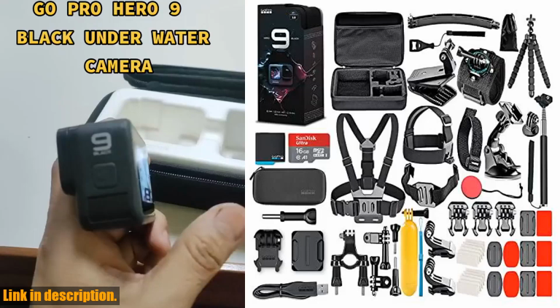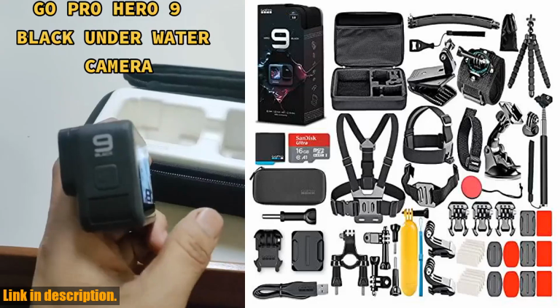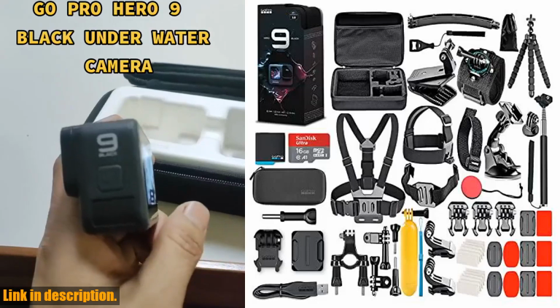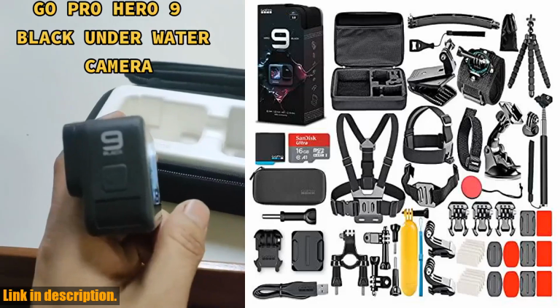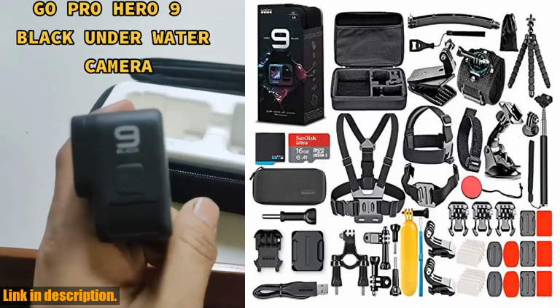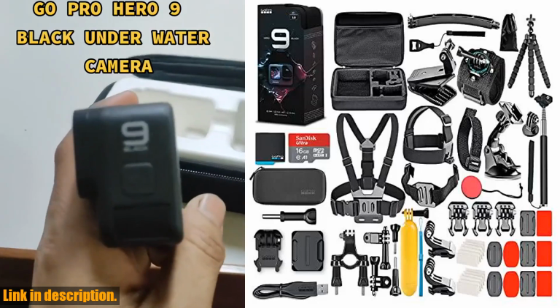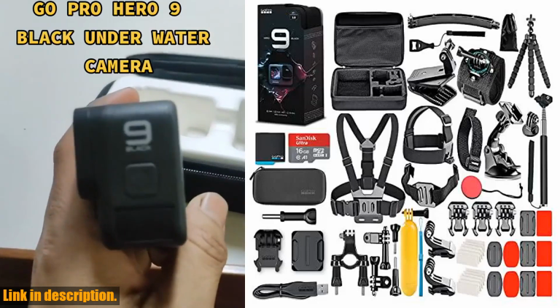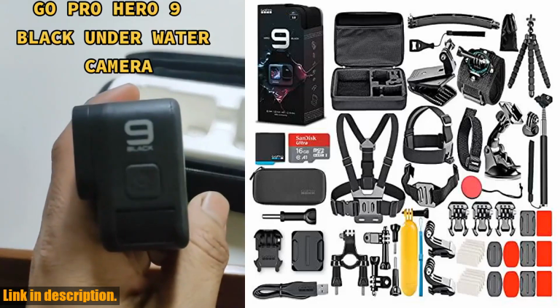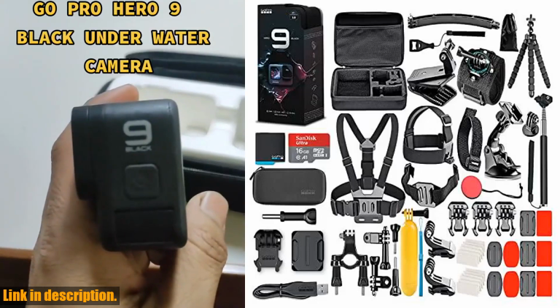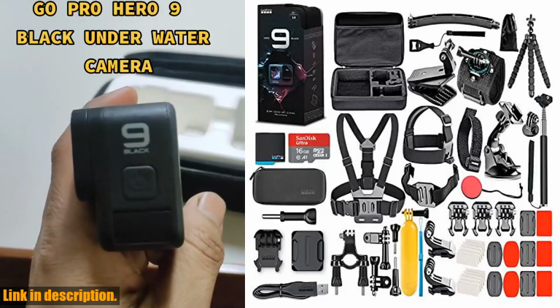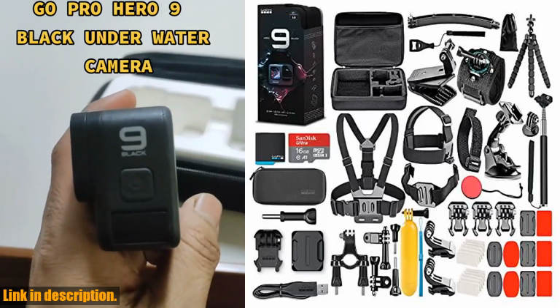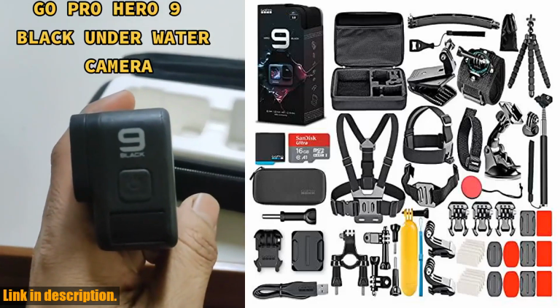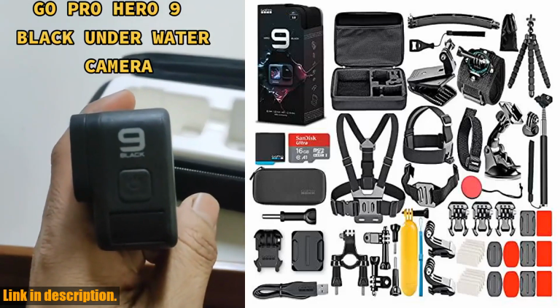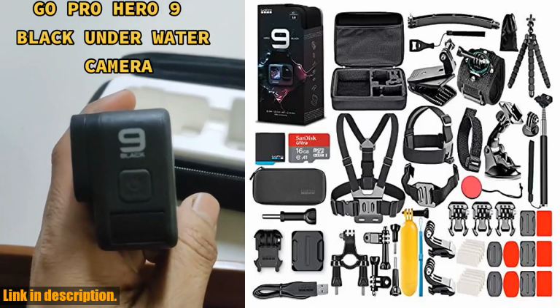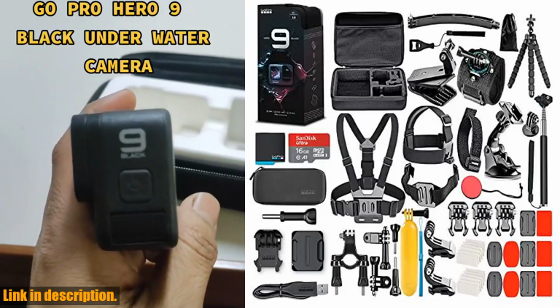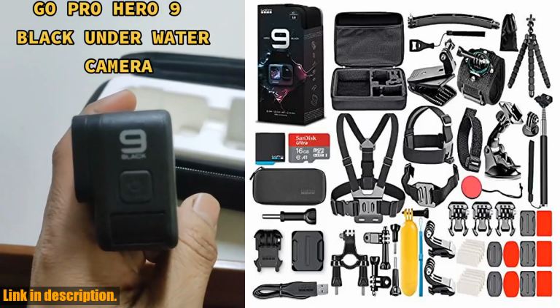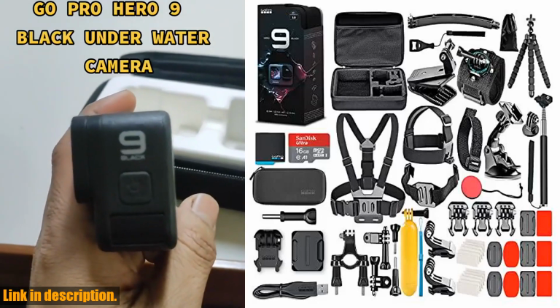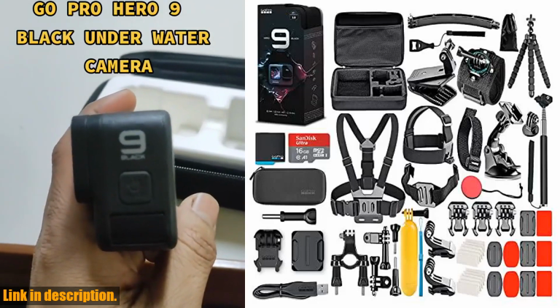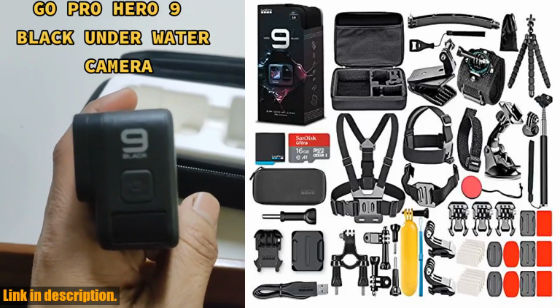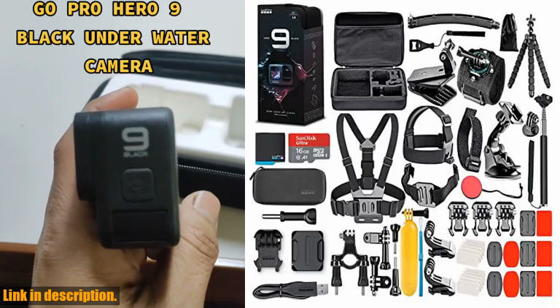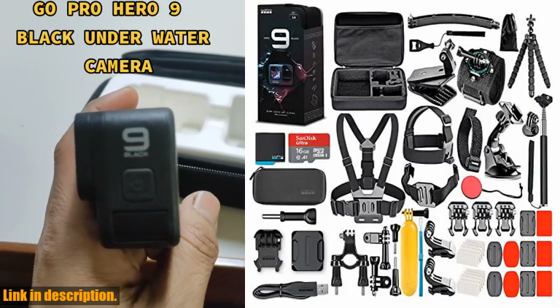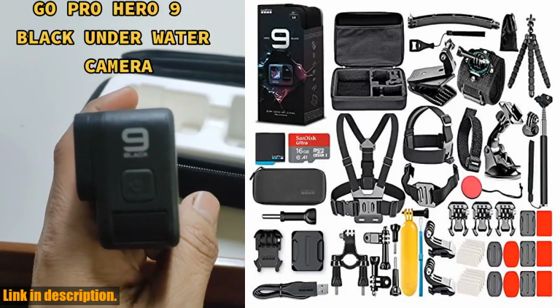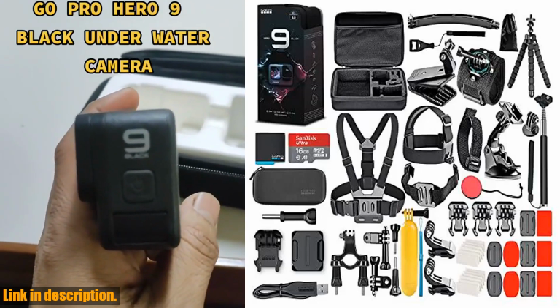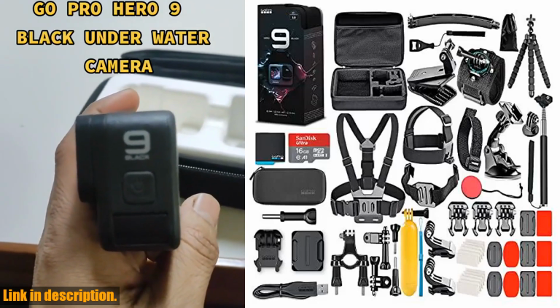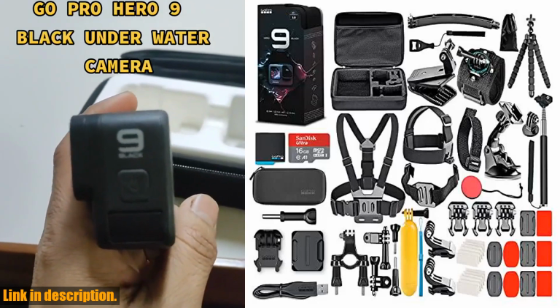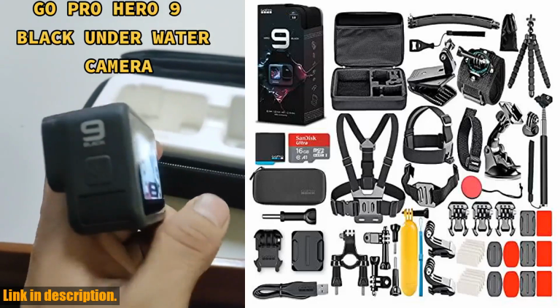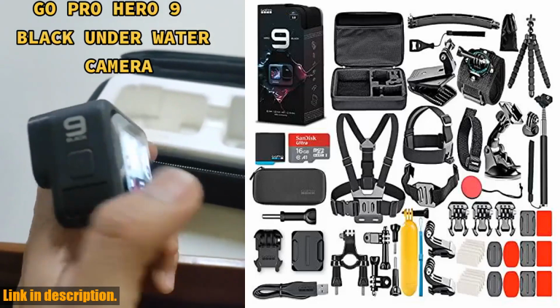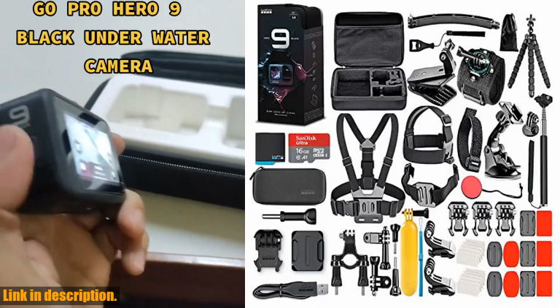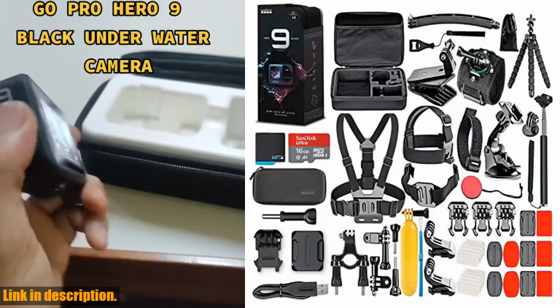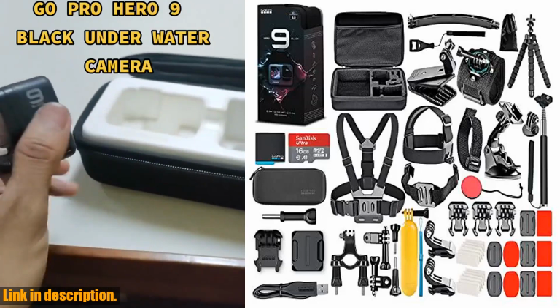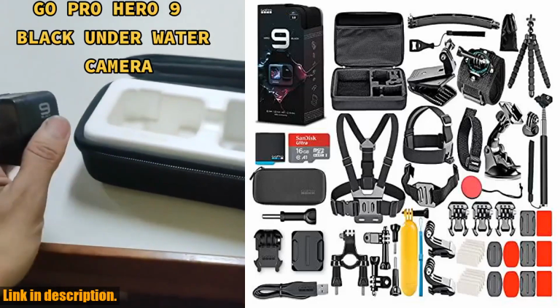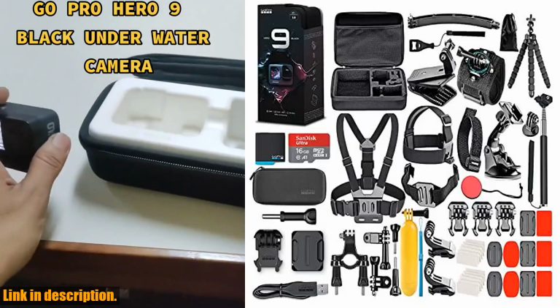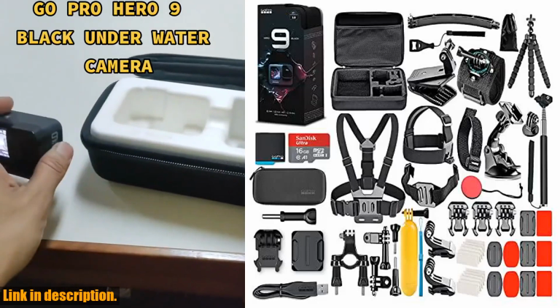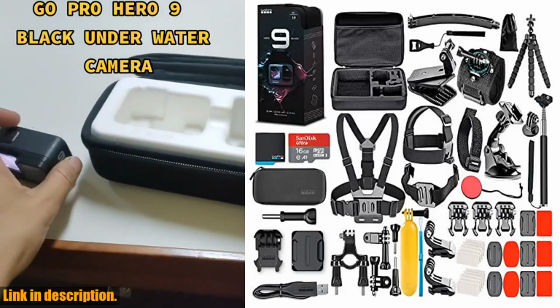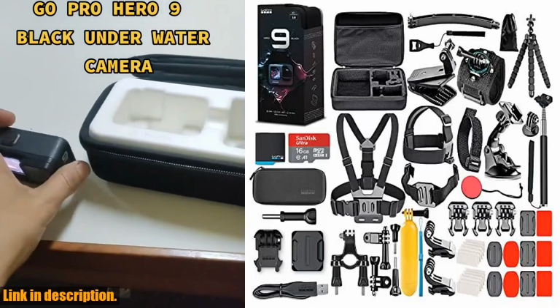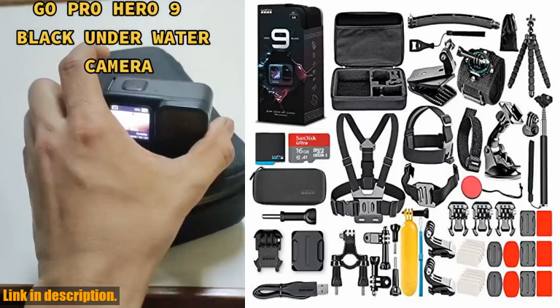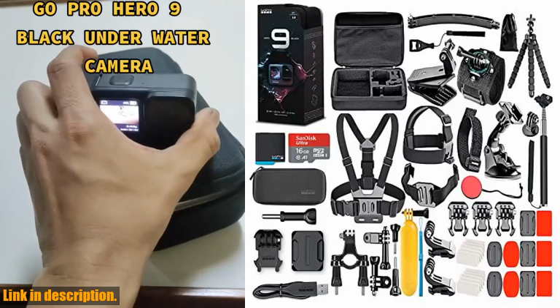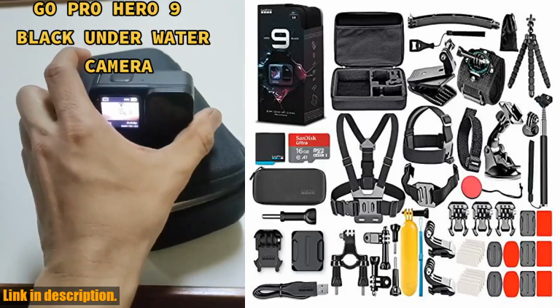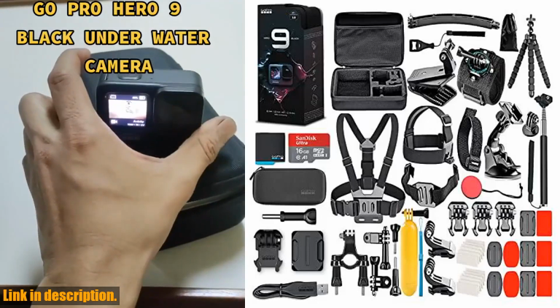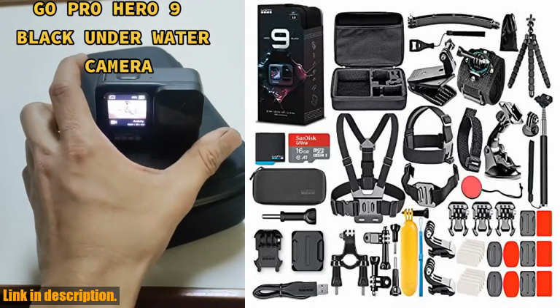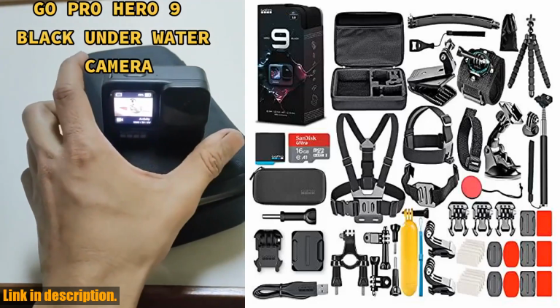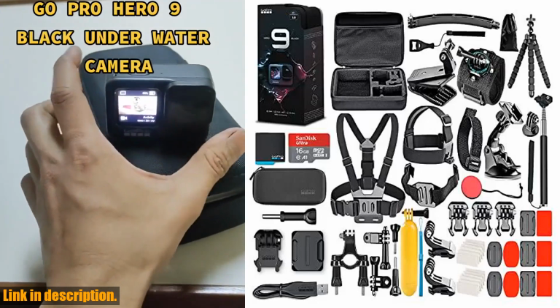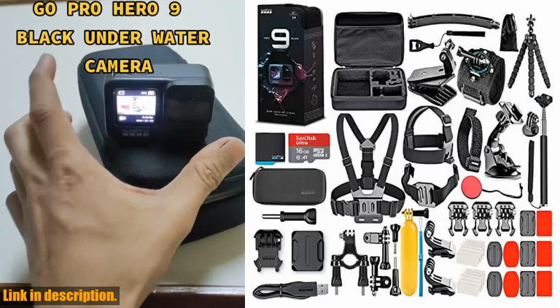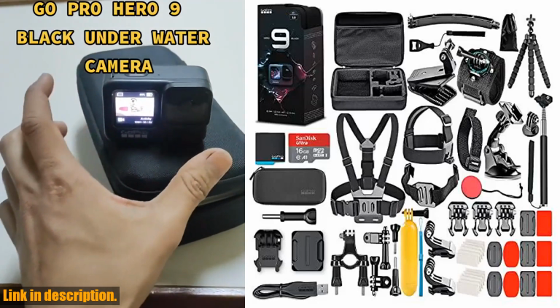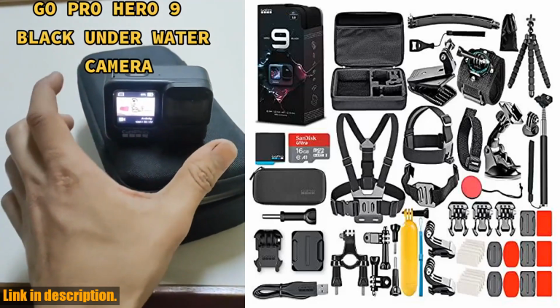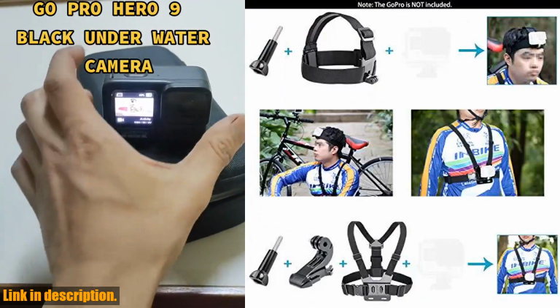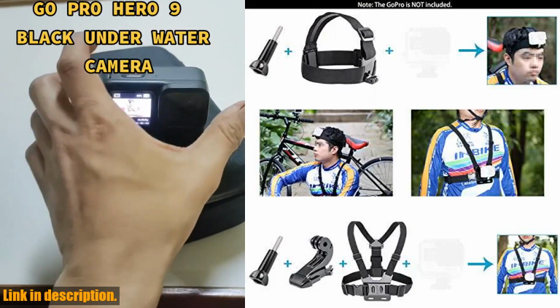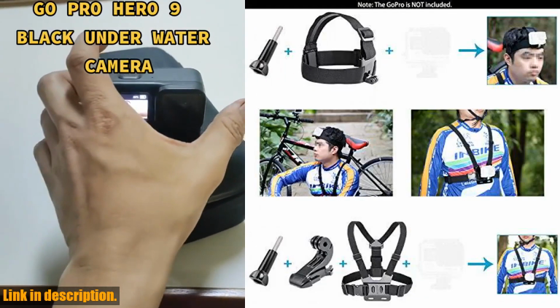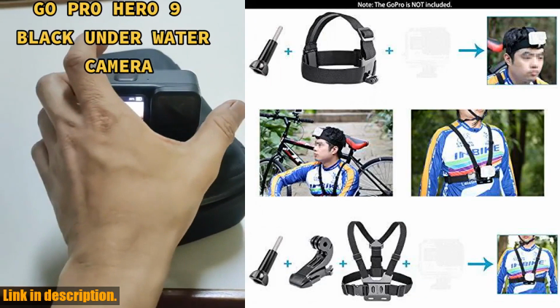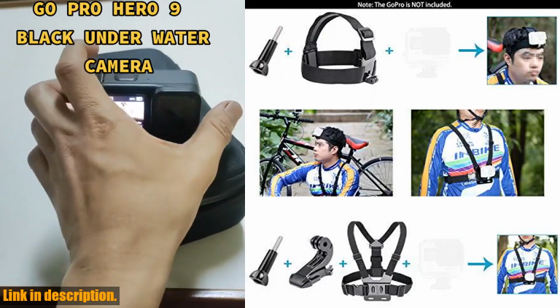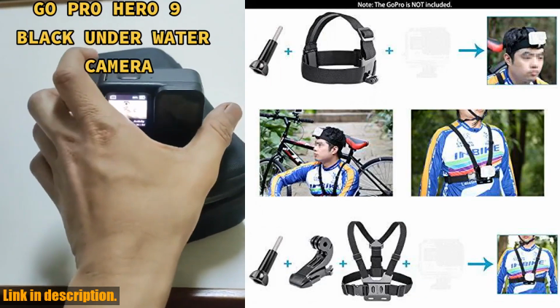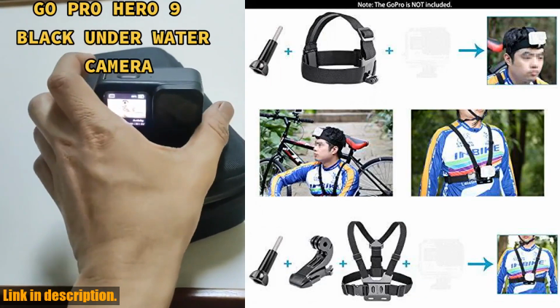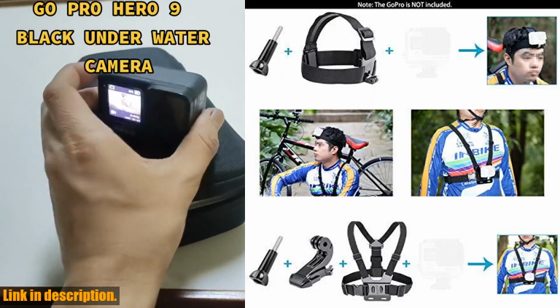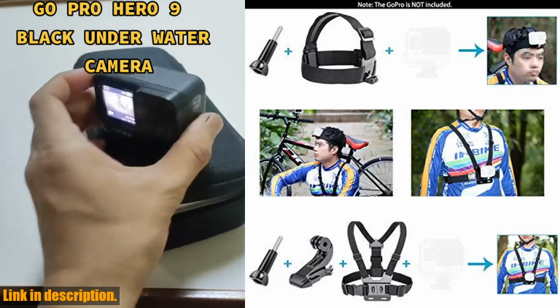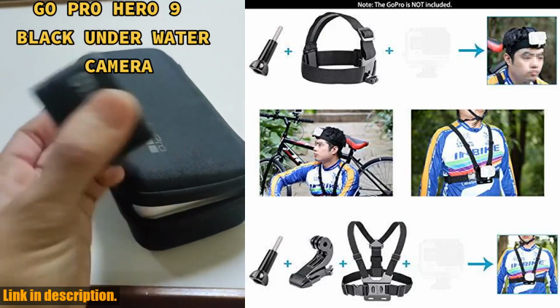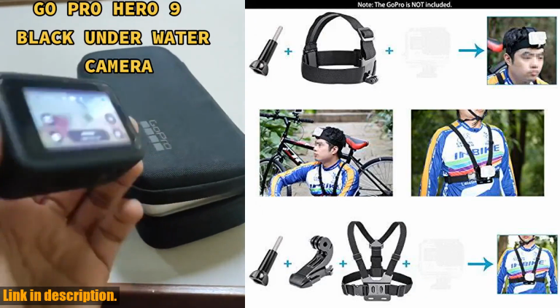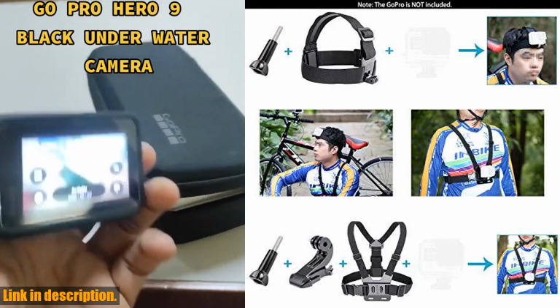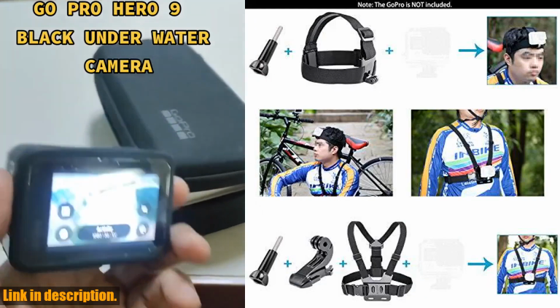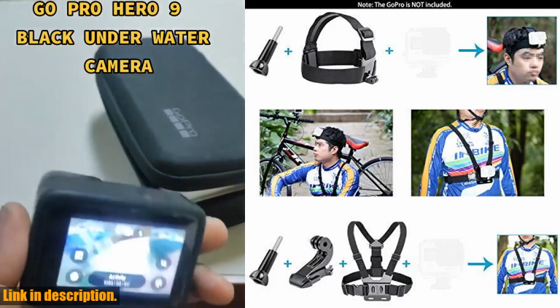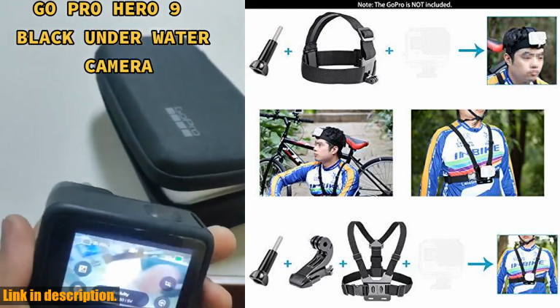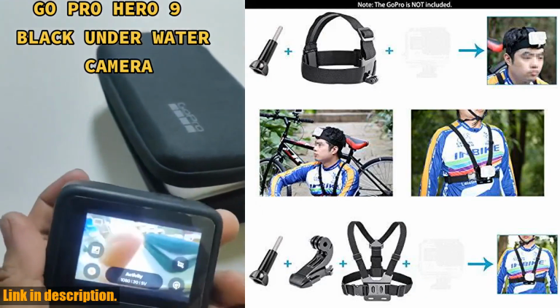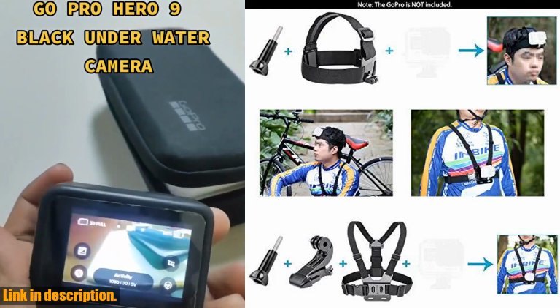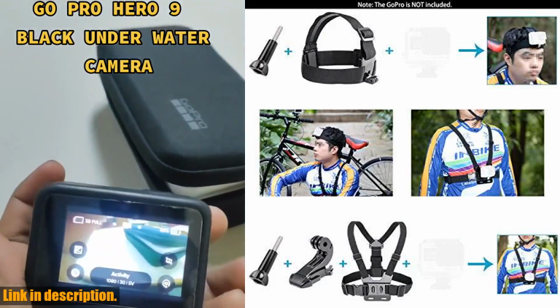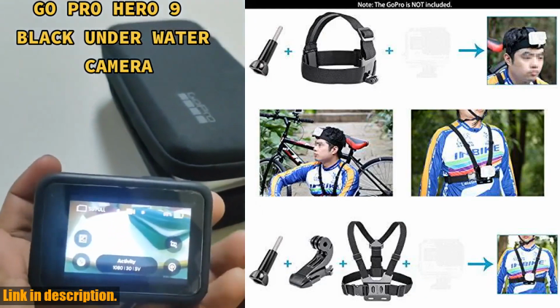Hey there, action lovers. Today, I've got an exciting new product to show you: the GoPro HERO9 Black Action Camera.